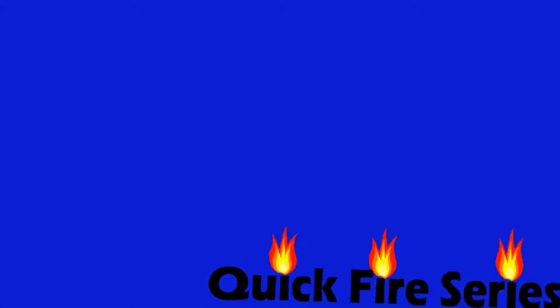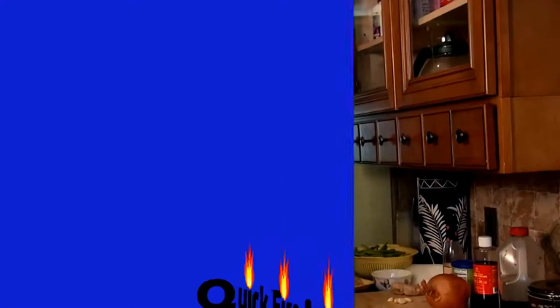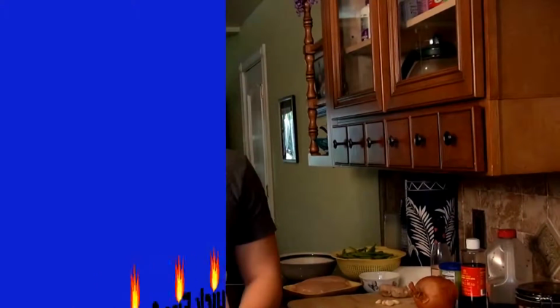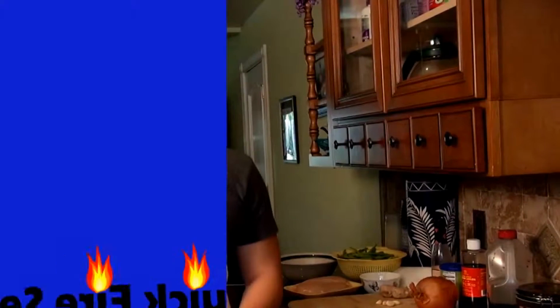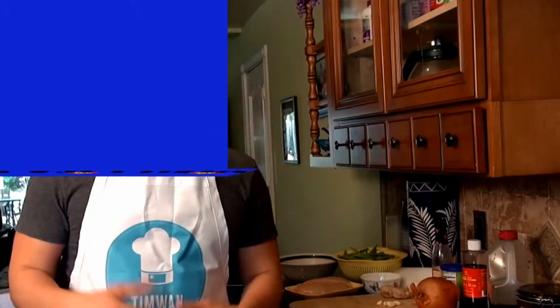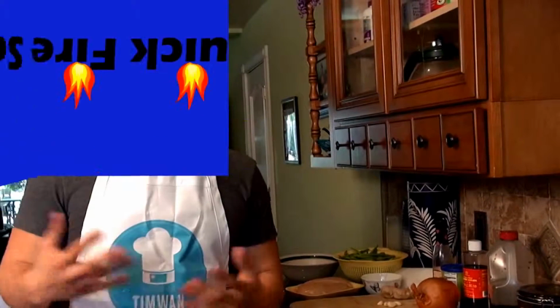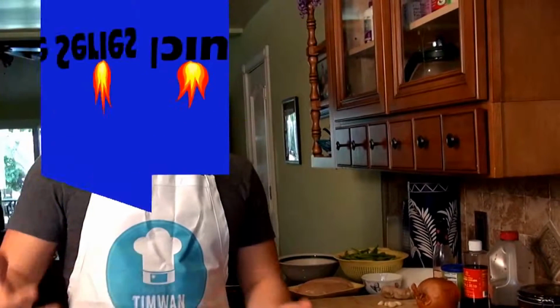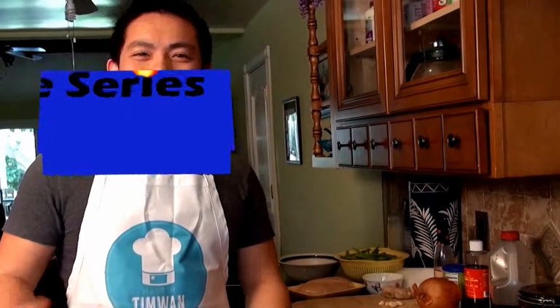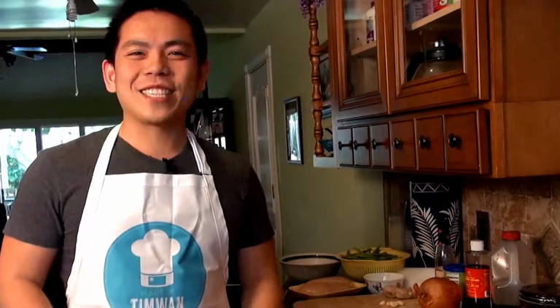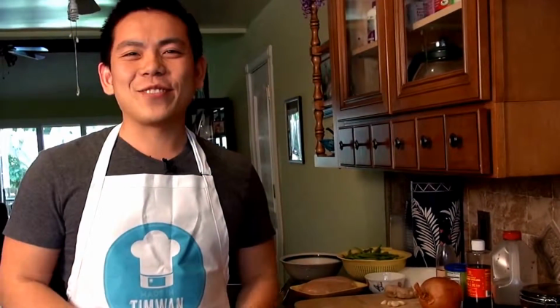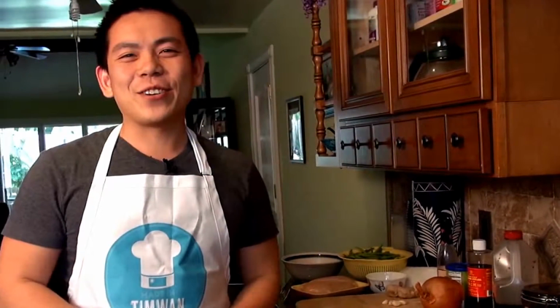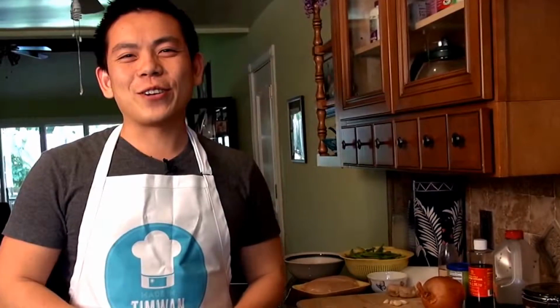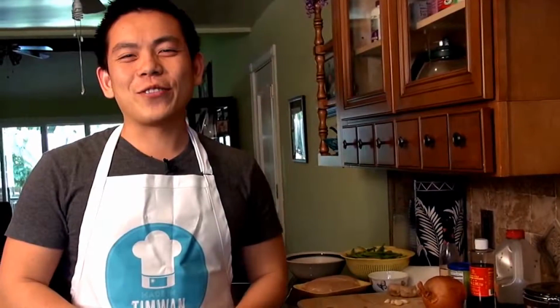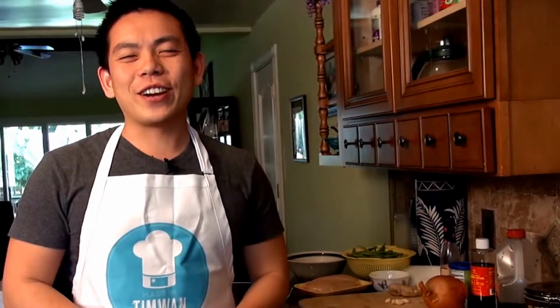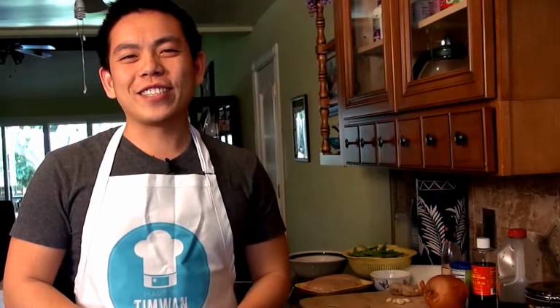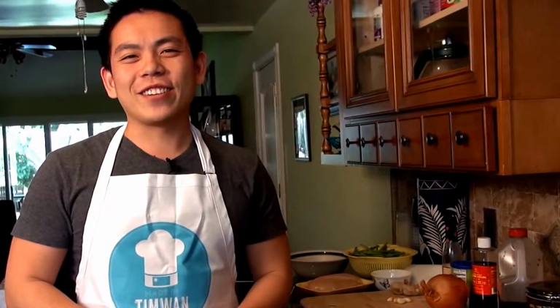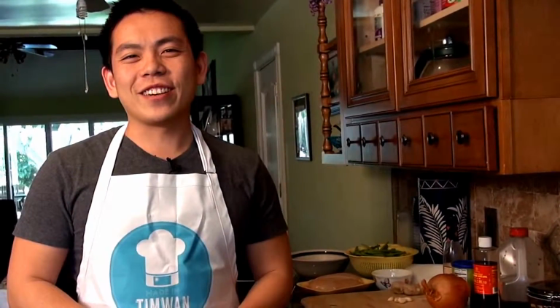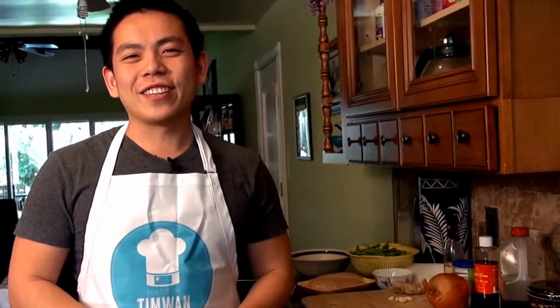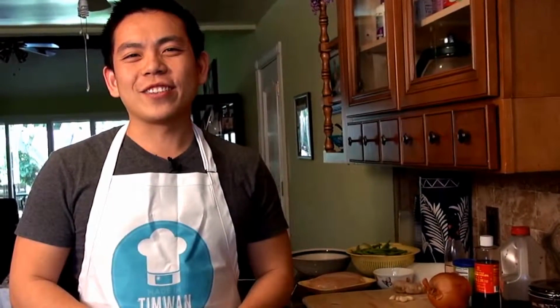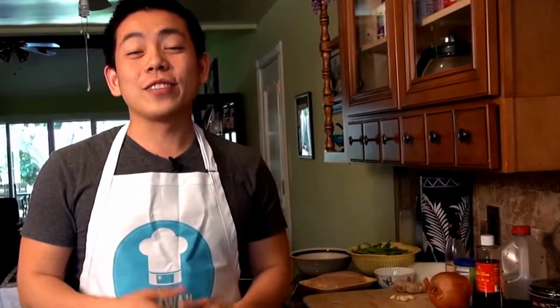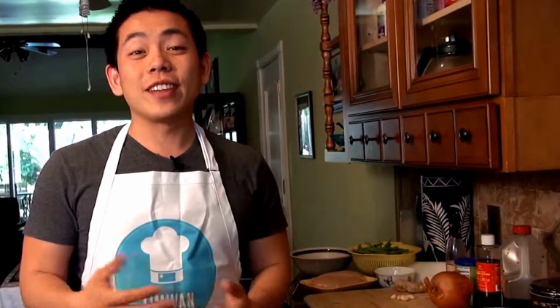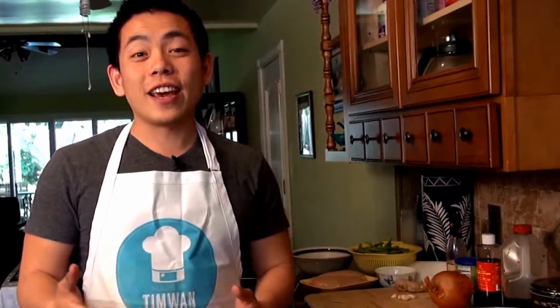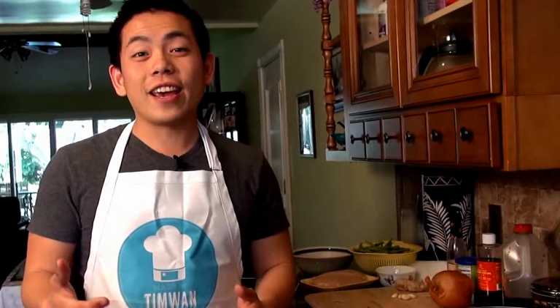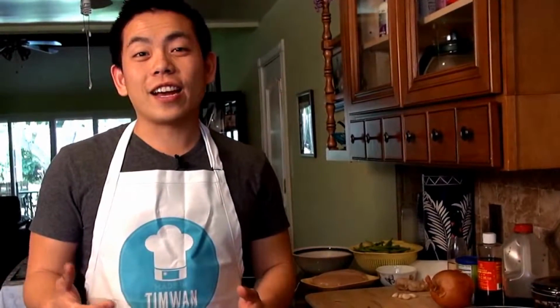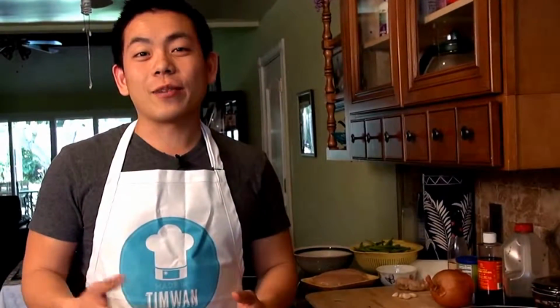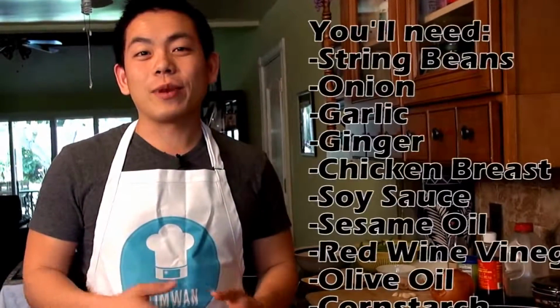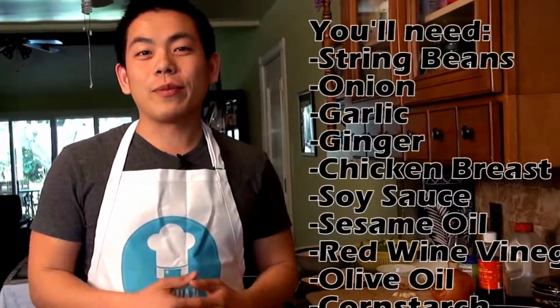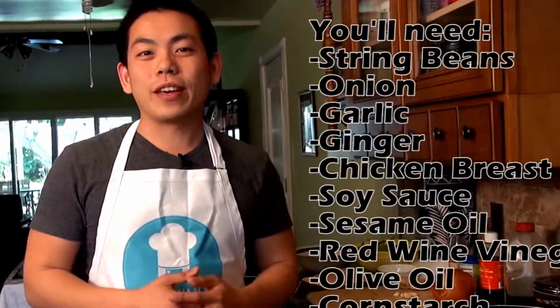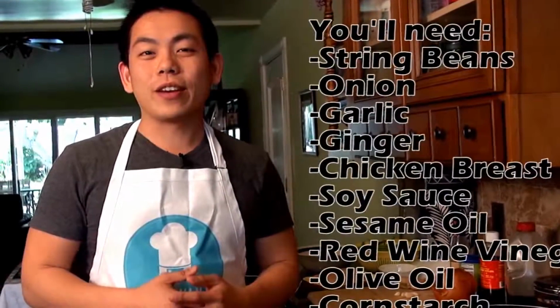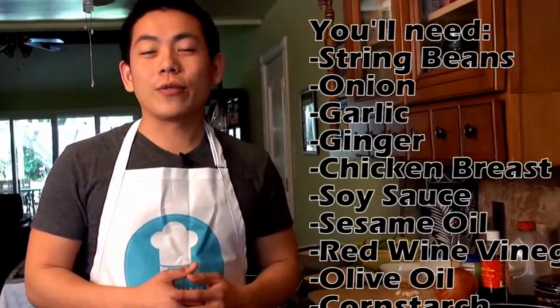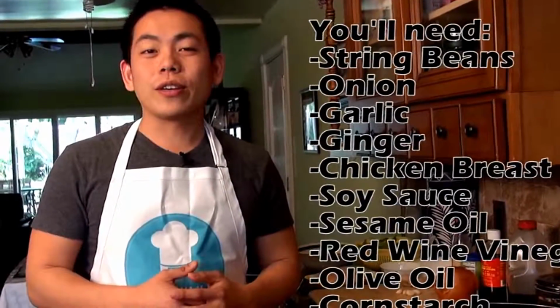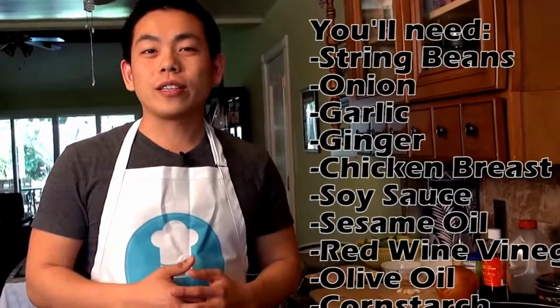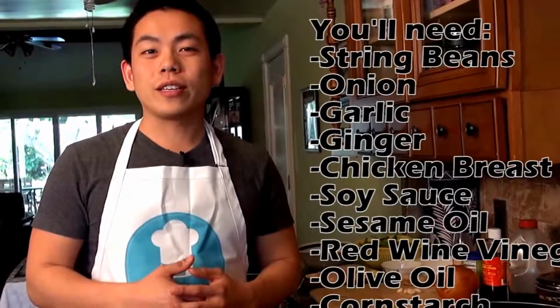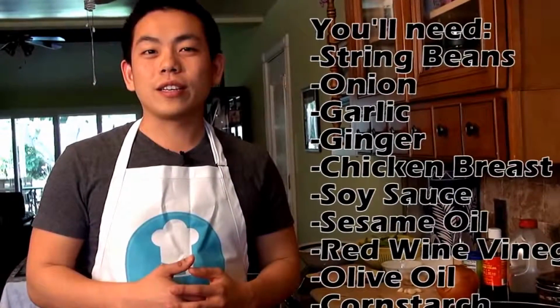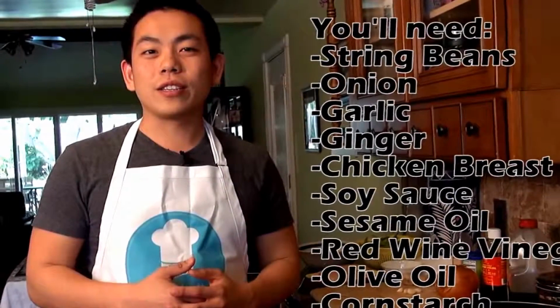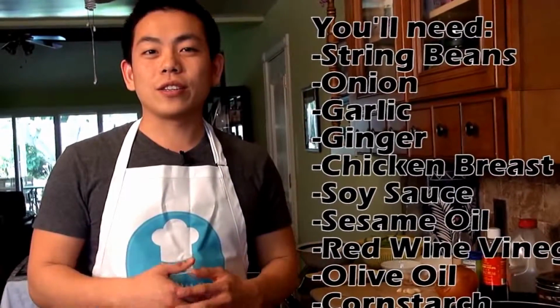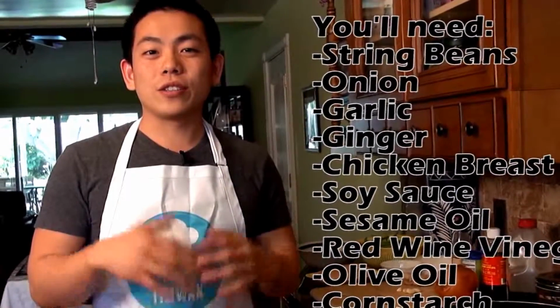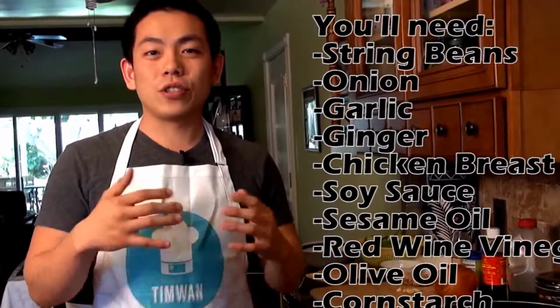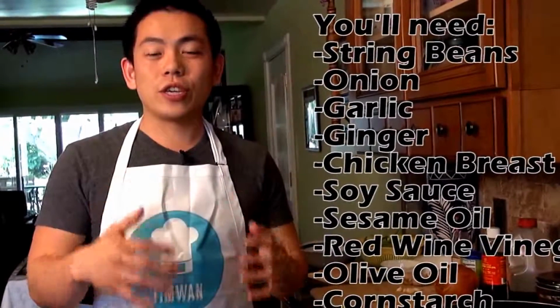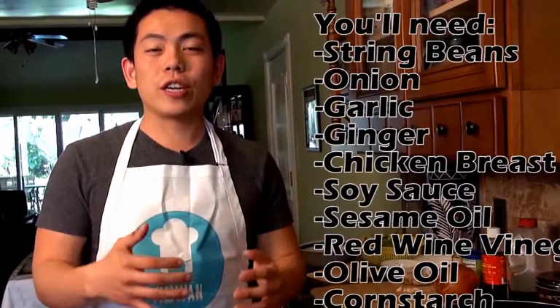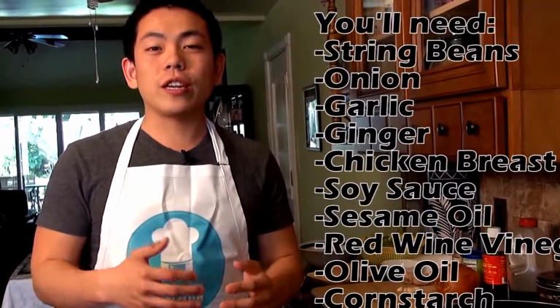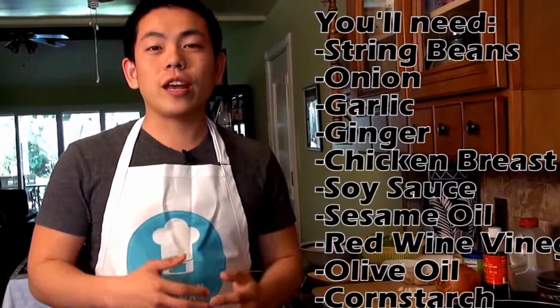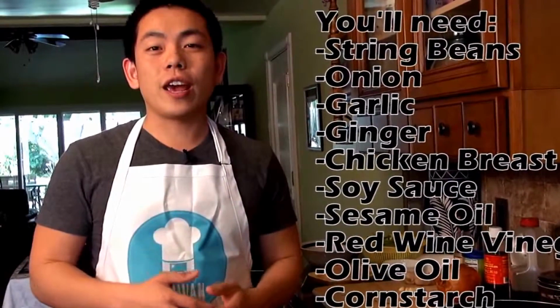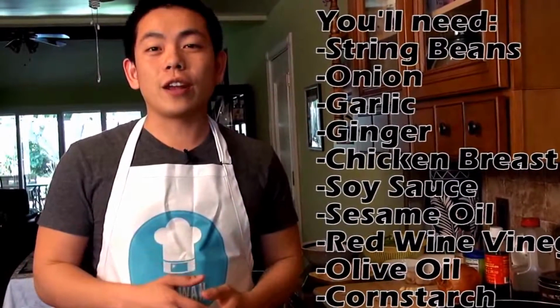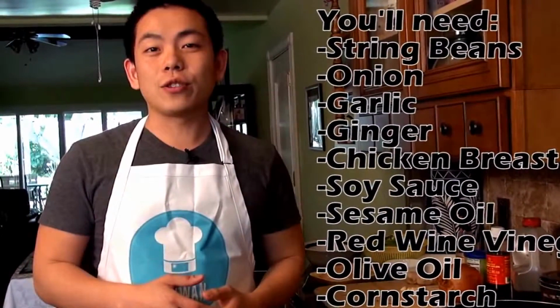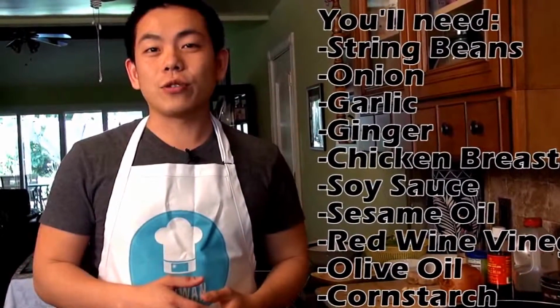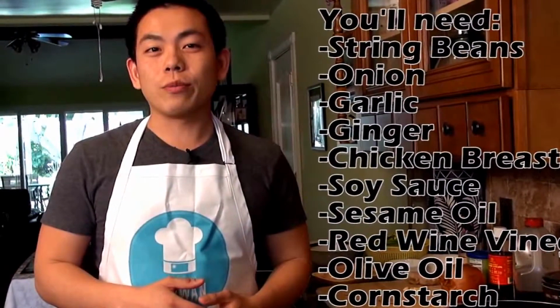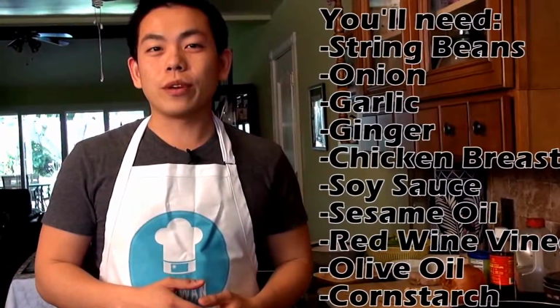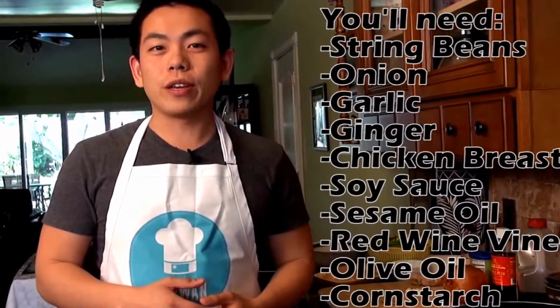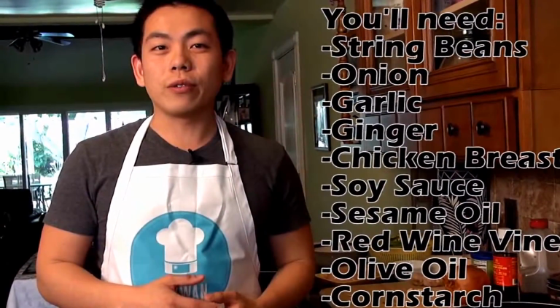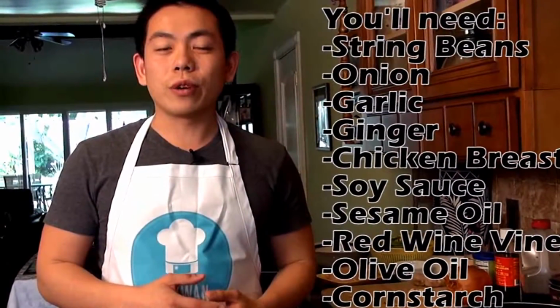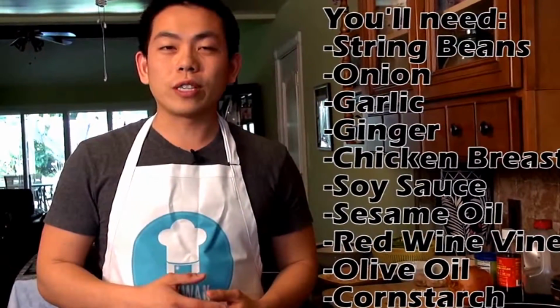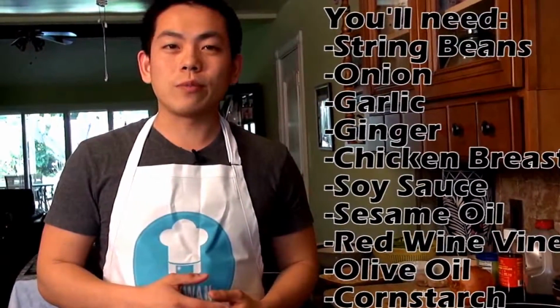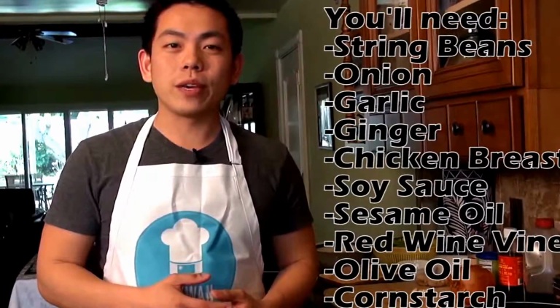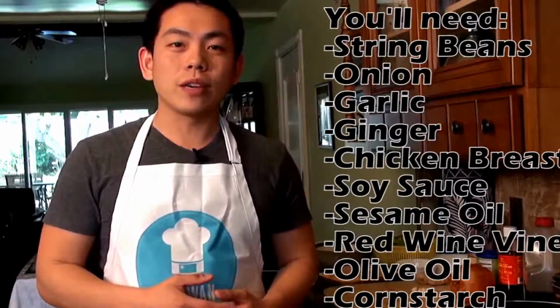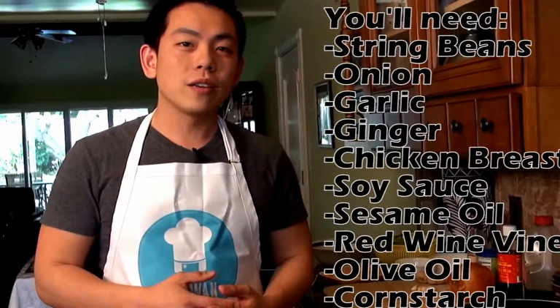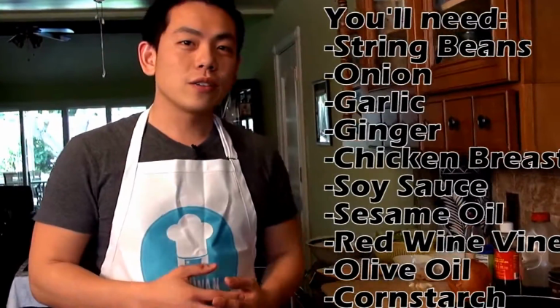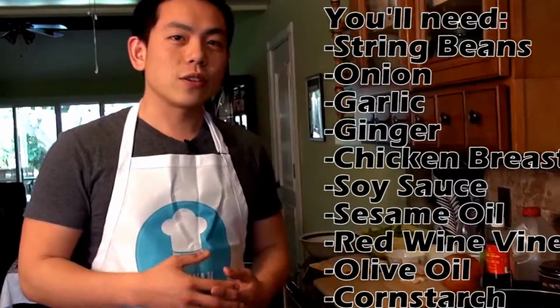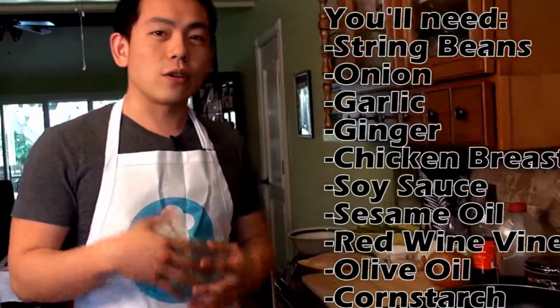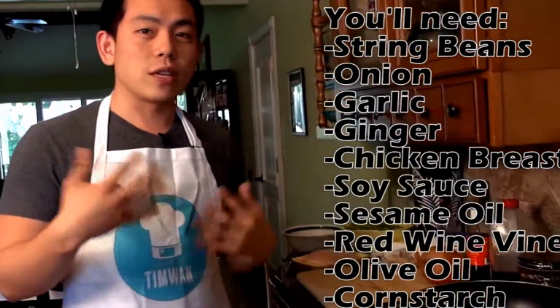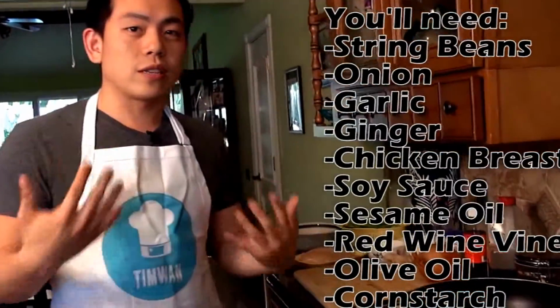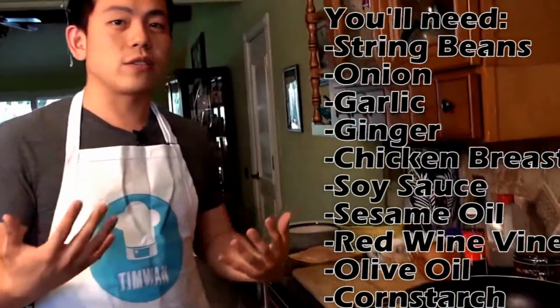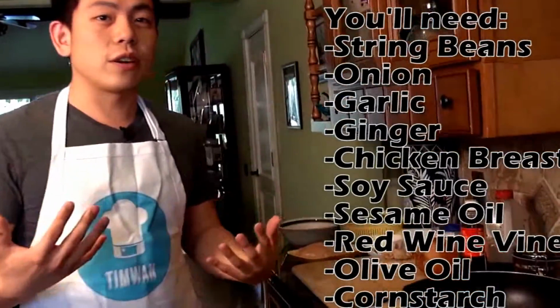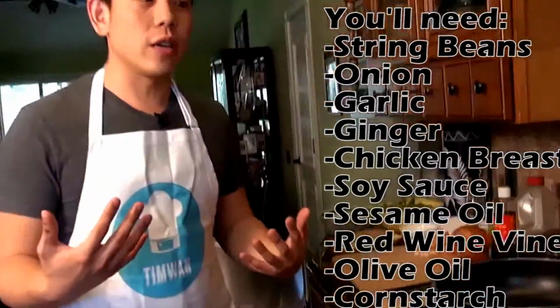Hi, welcome back to my quick fire series. Today I'm gonna be making a really delicious chicken and string bean recipe. Let's get started.